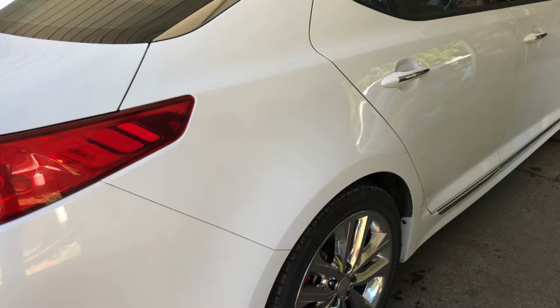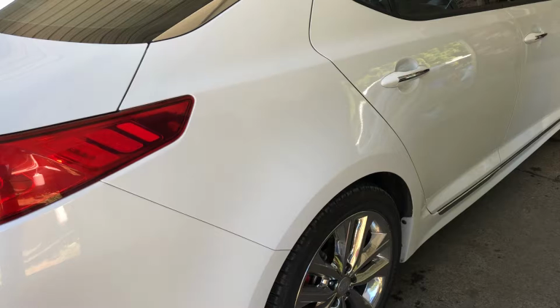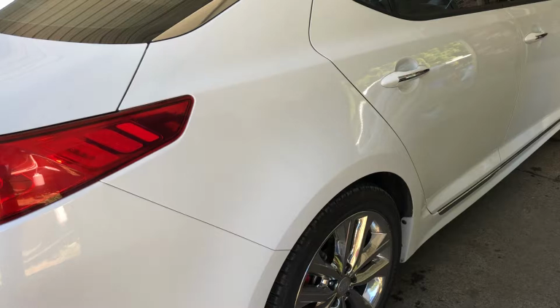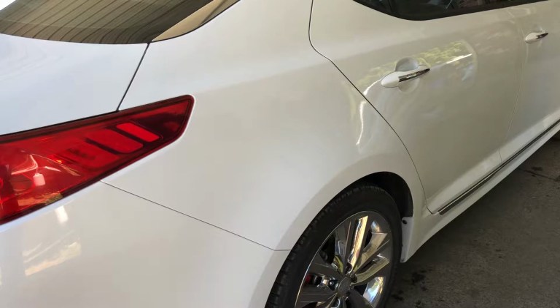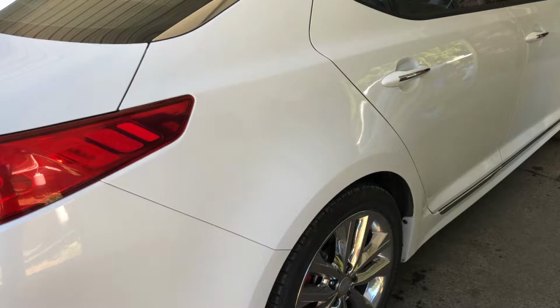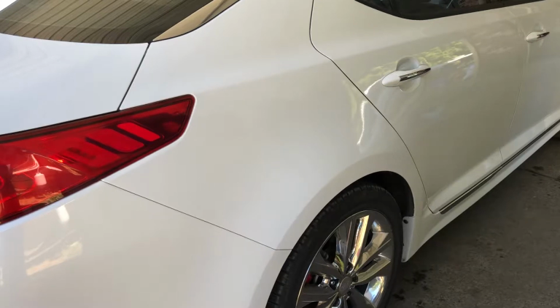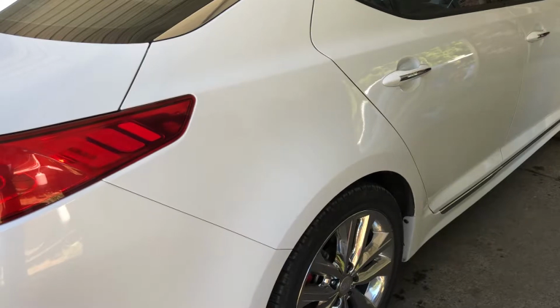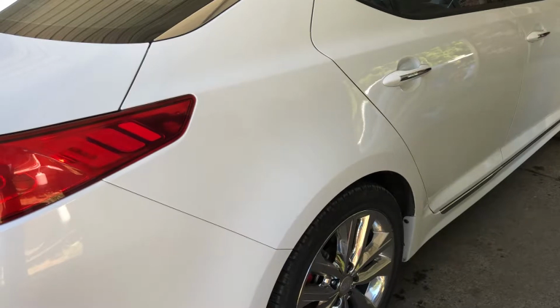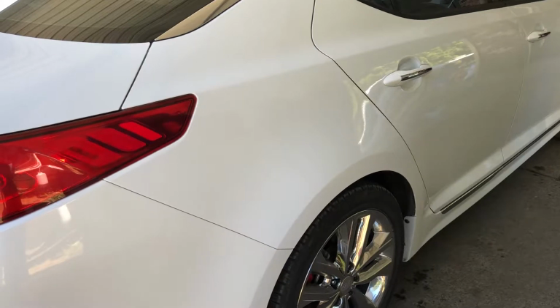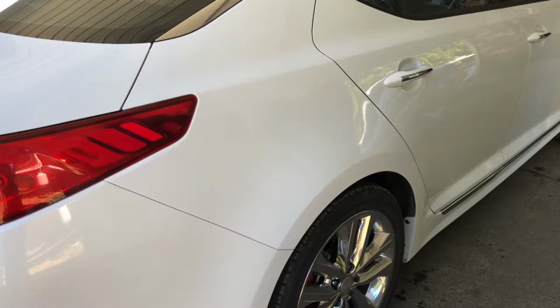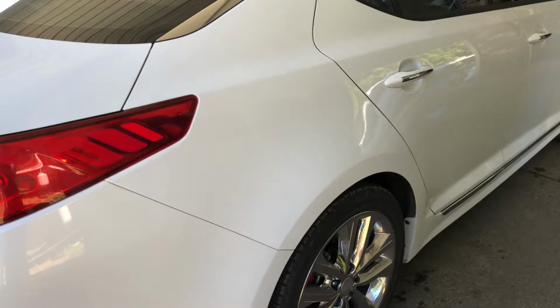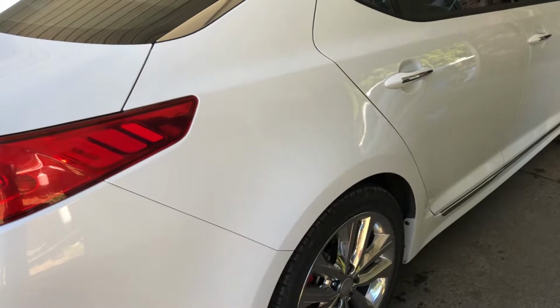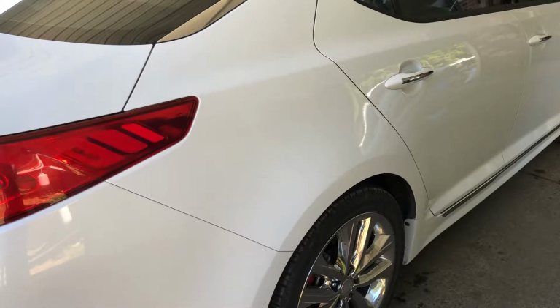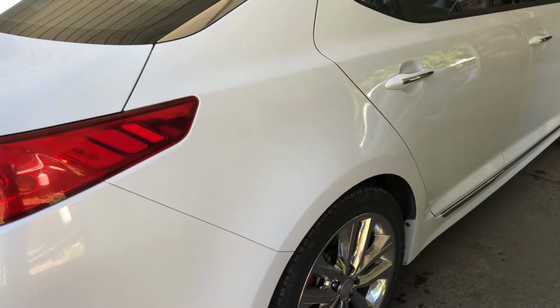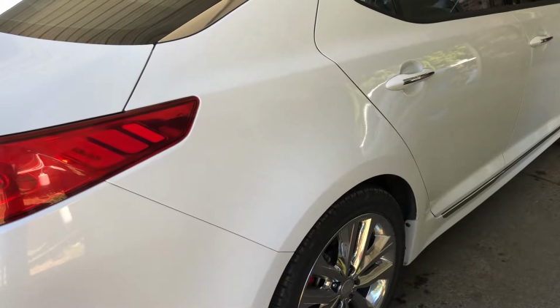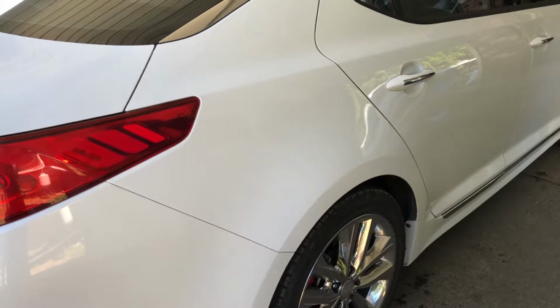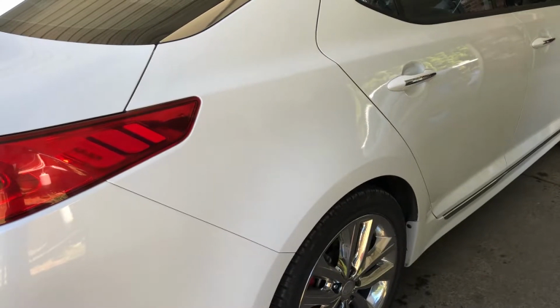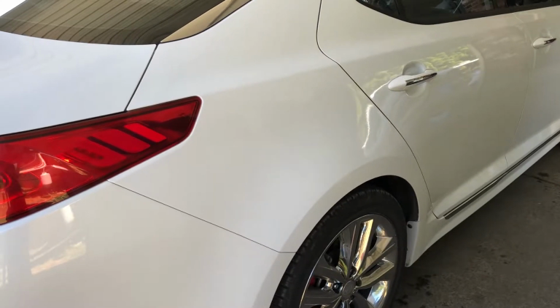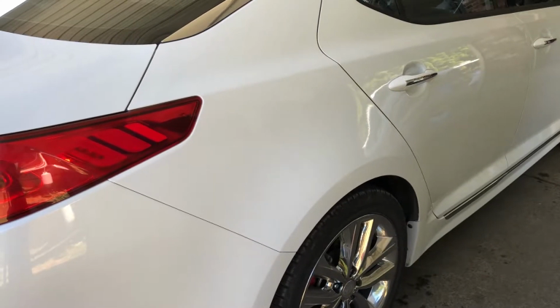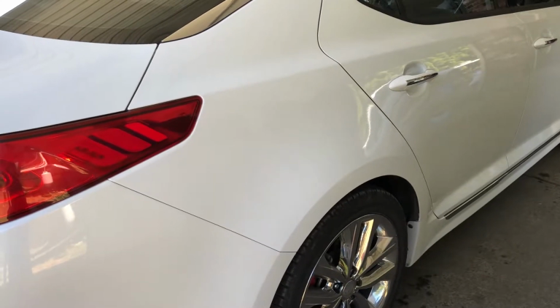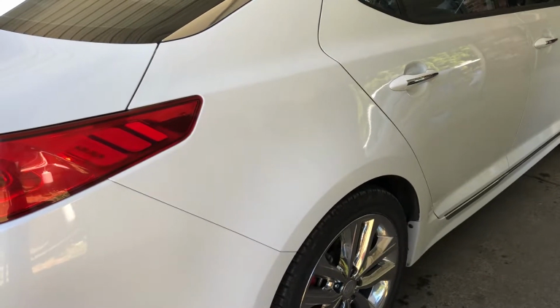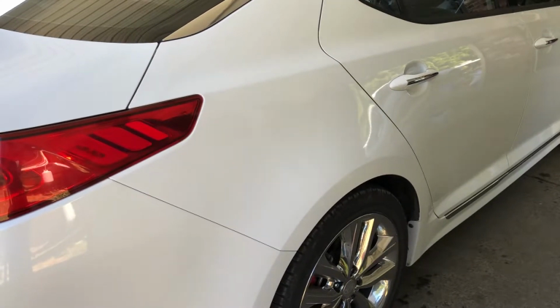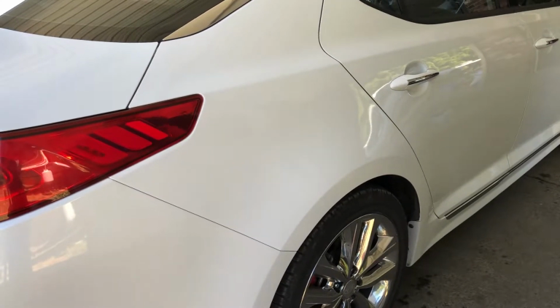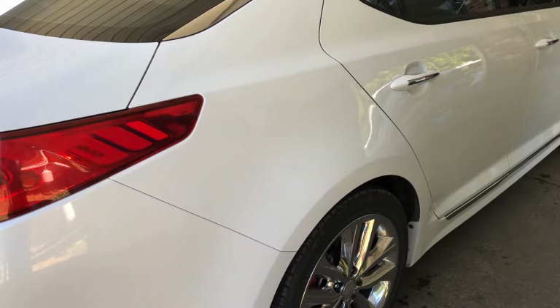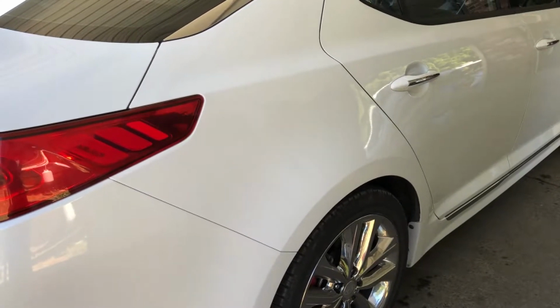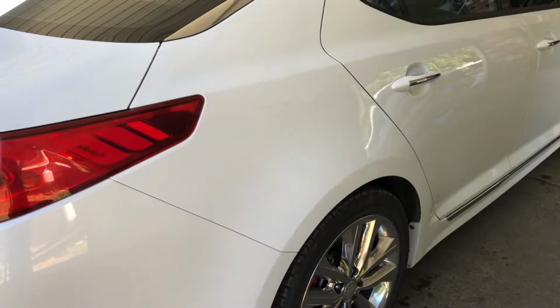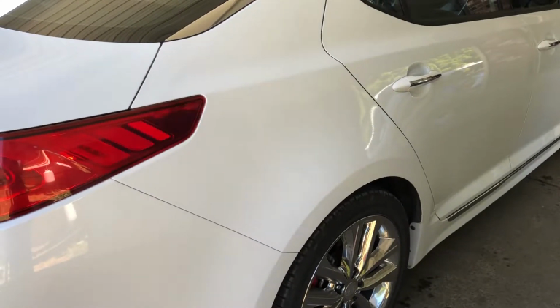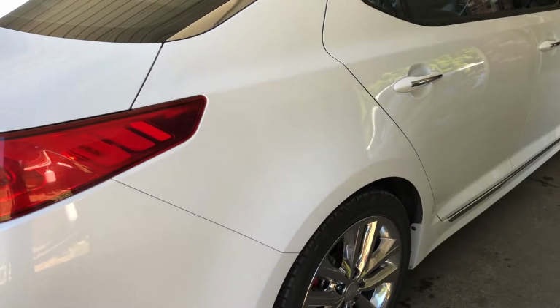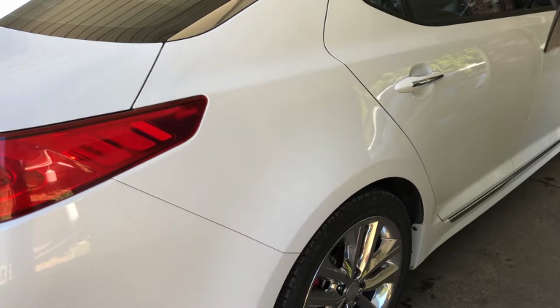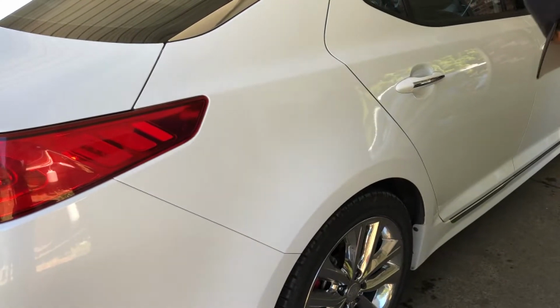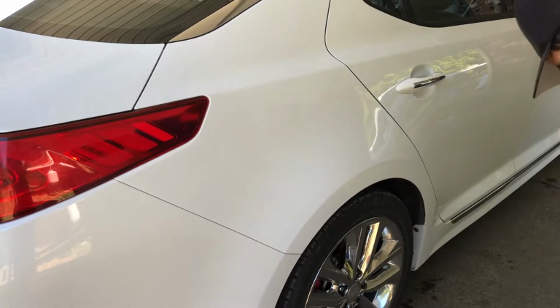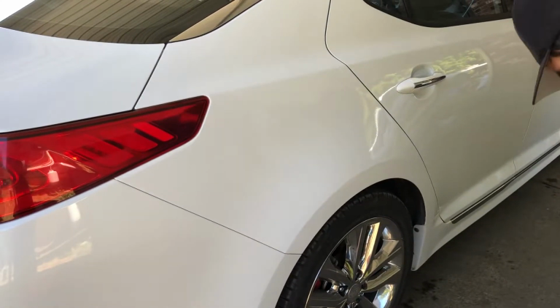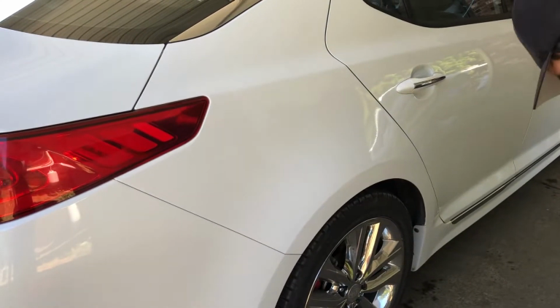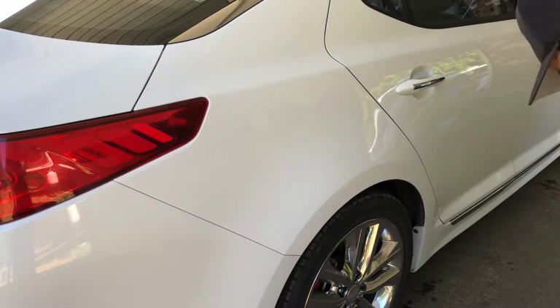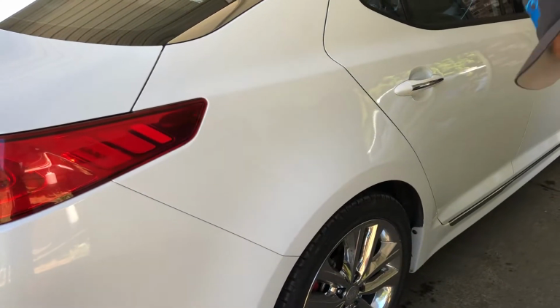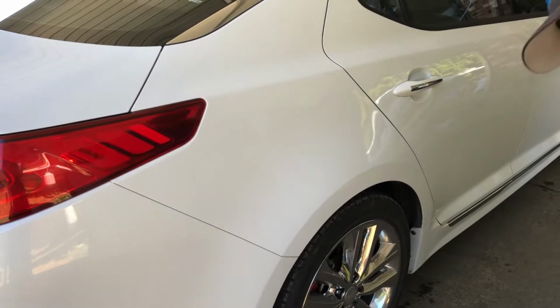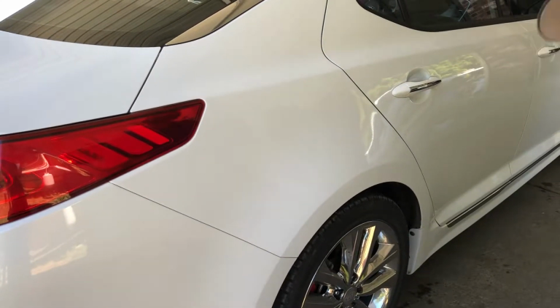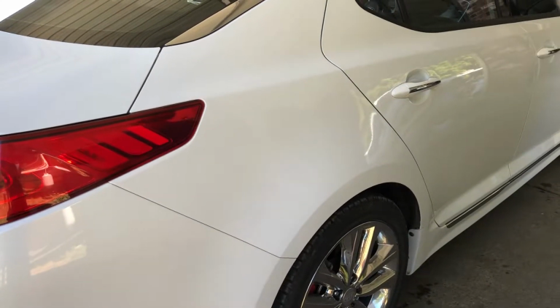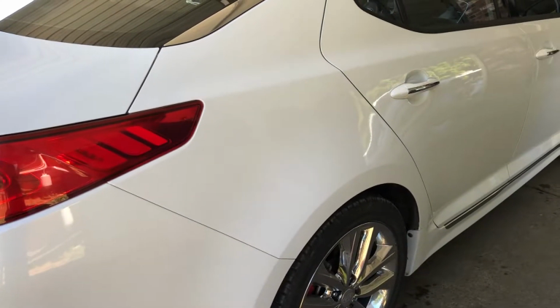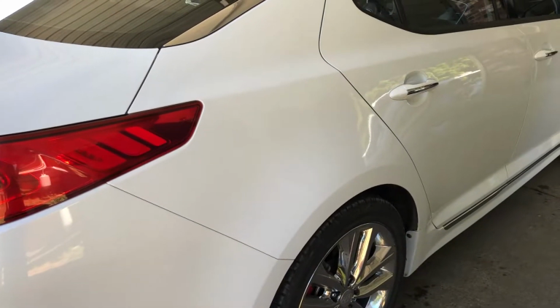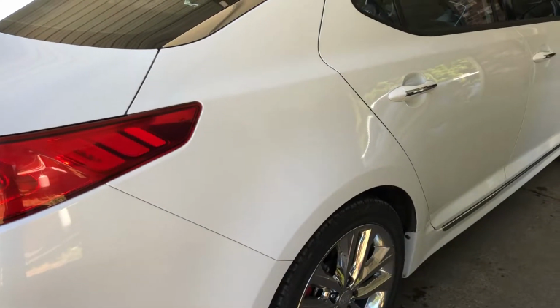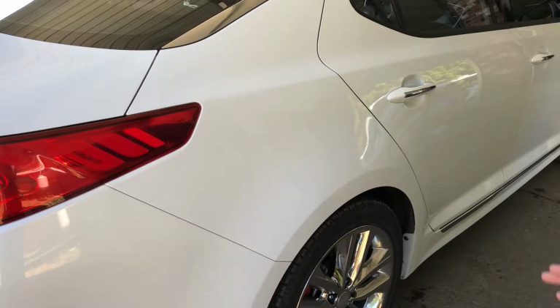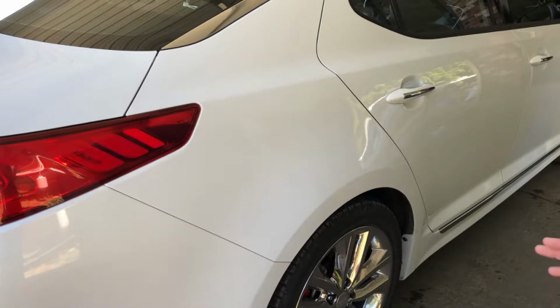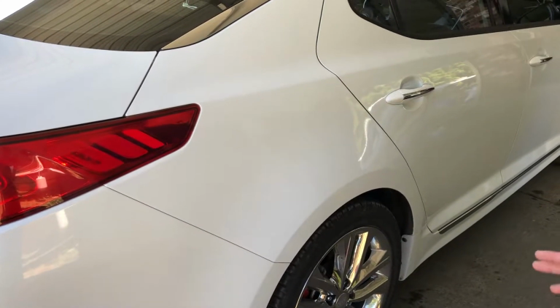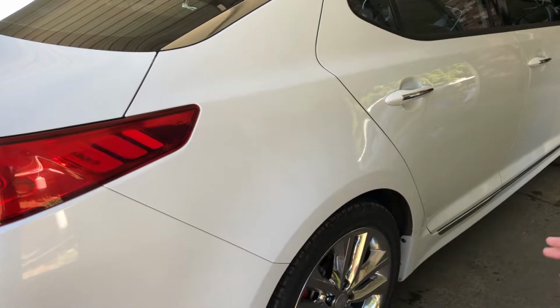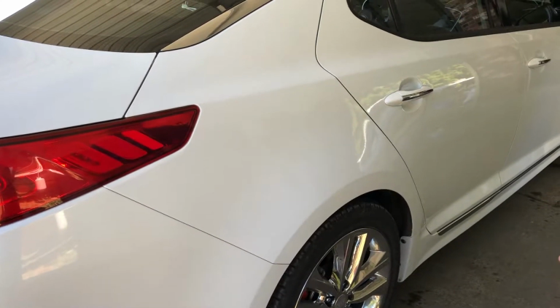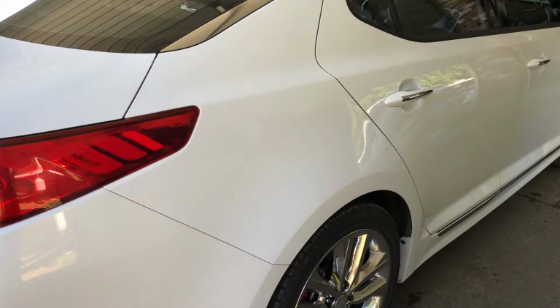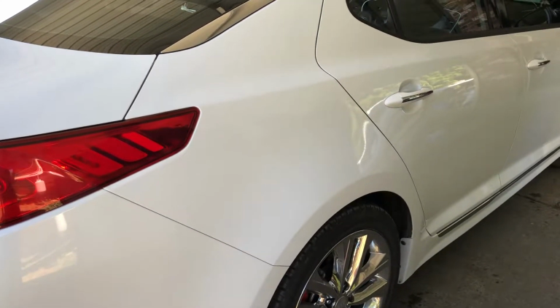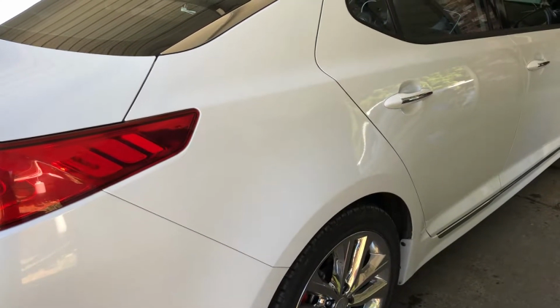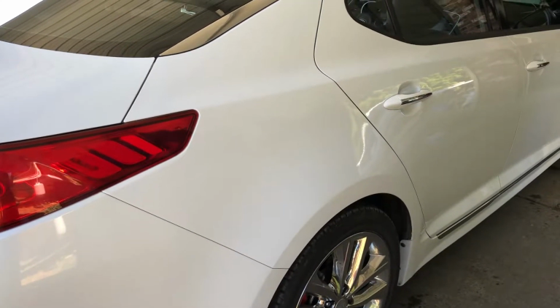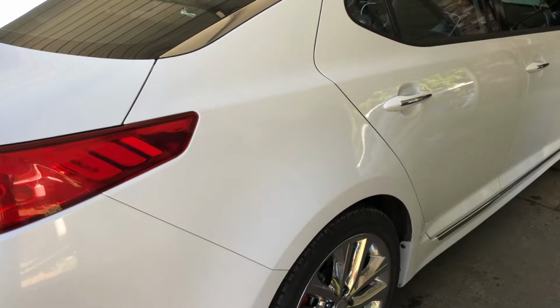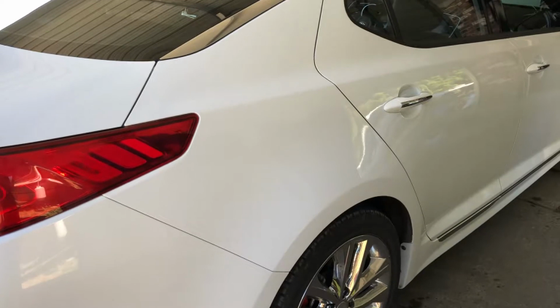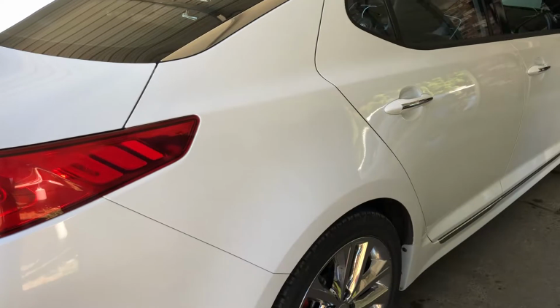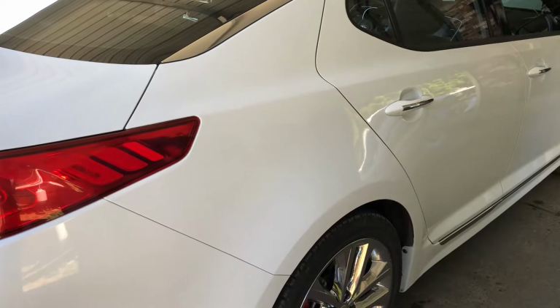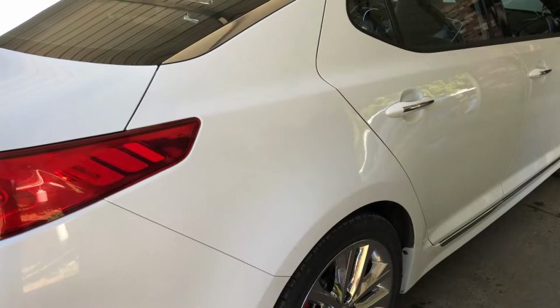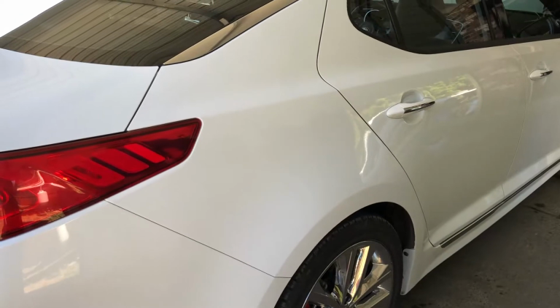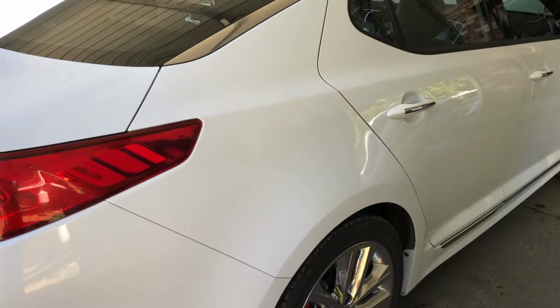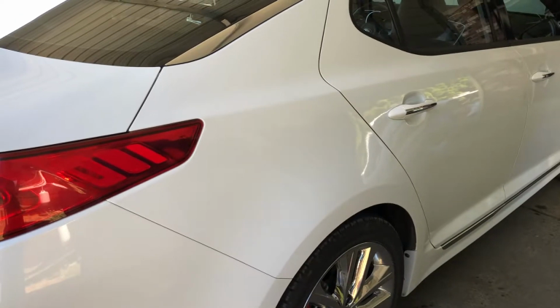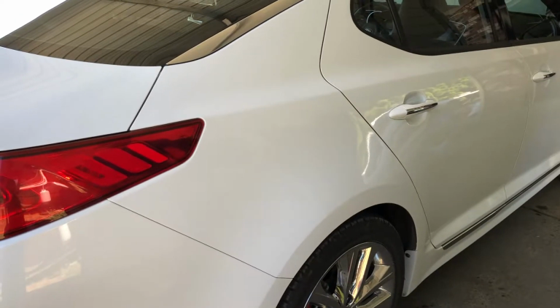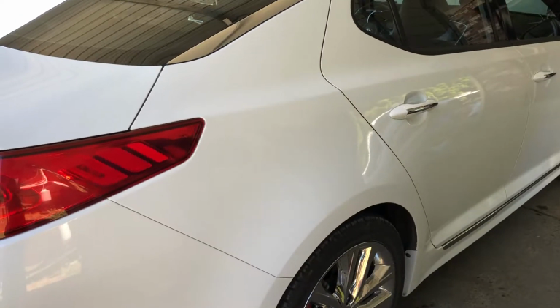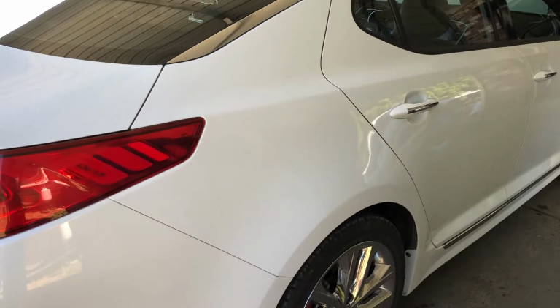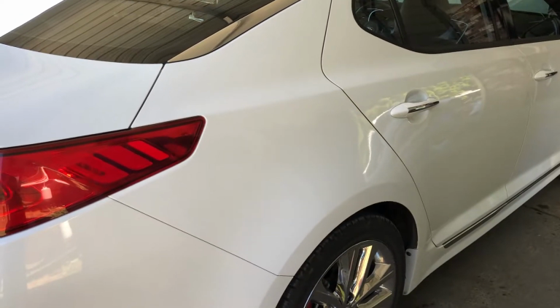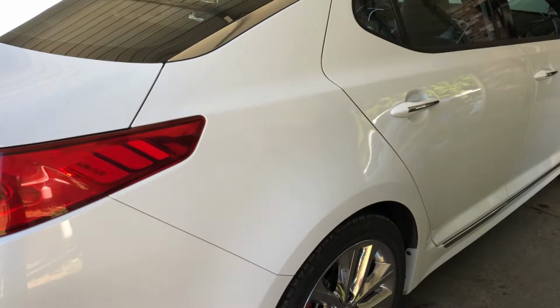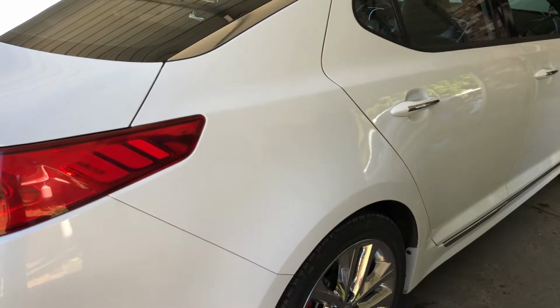How's it going guys? This is Andy with Andy's Auto Care Plus. I just wanted to show you guys how I do my waterless washing.